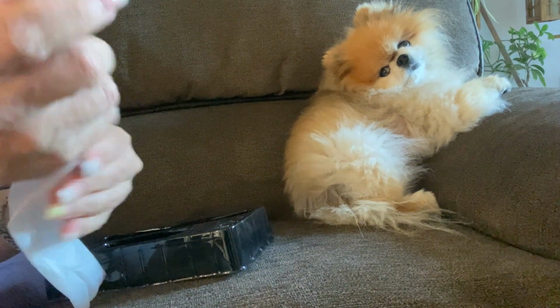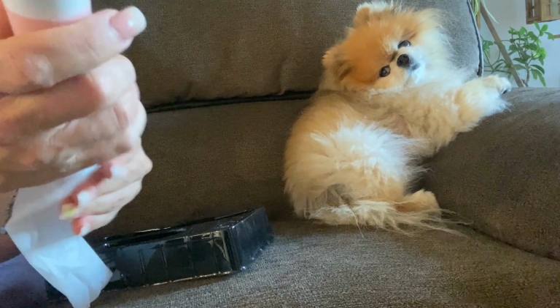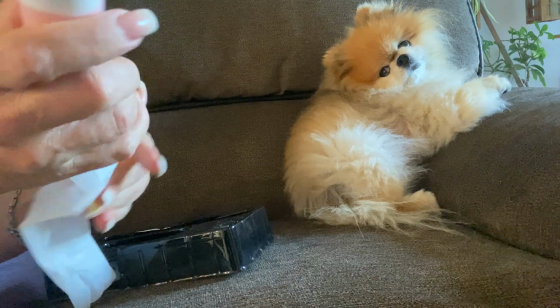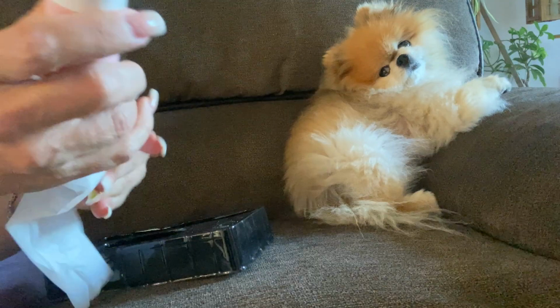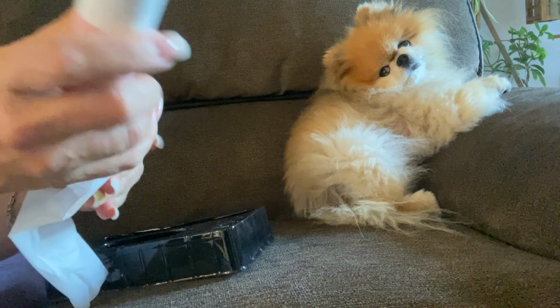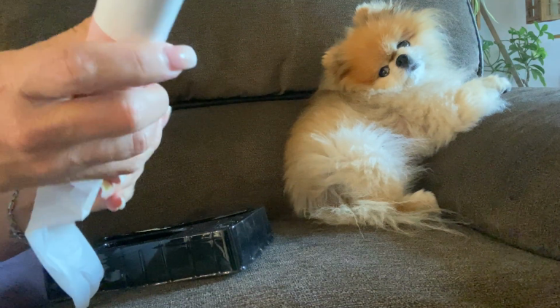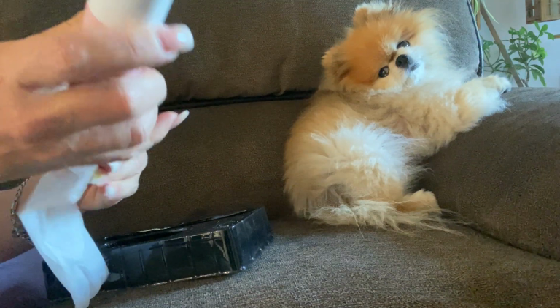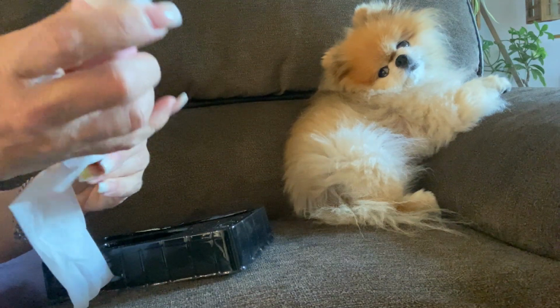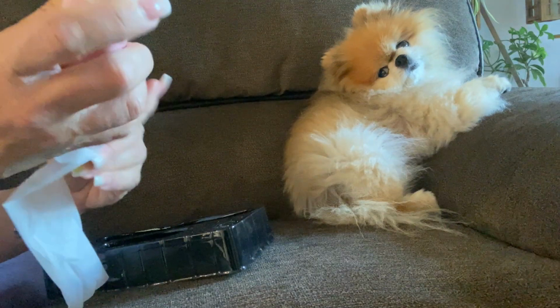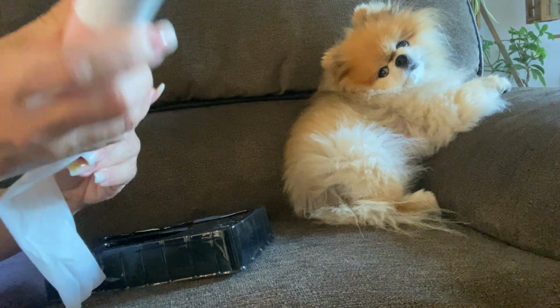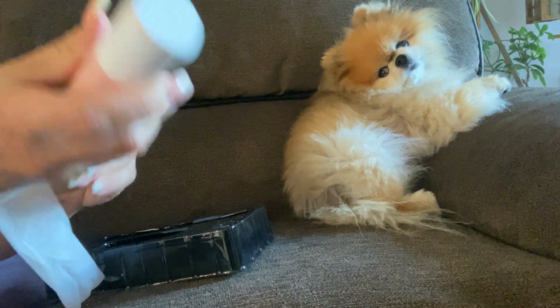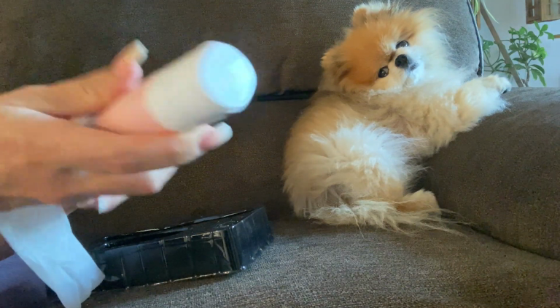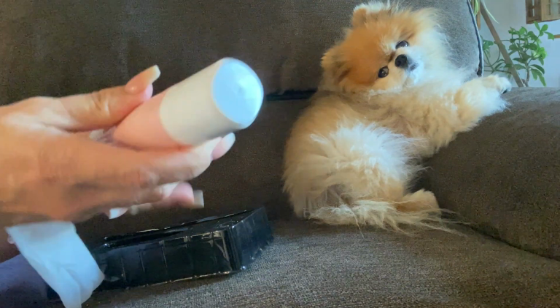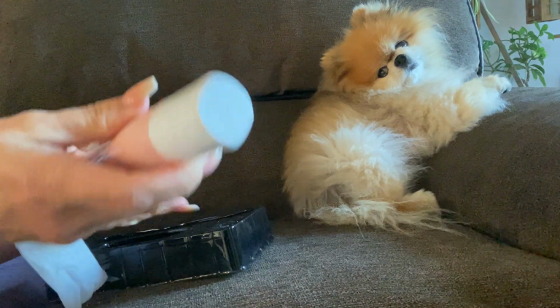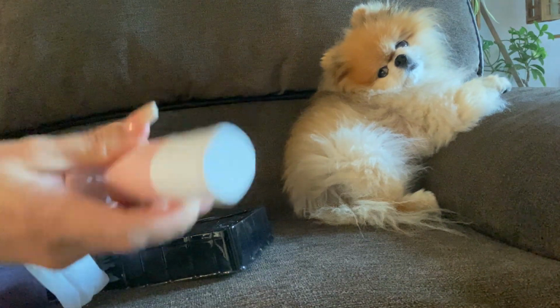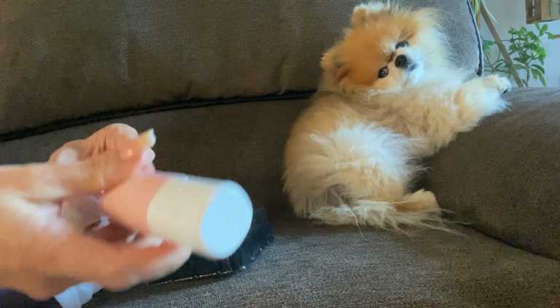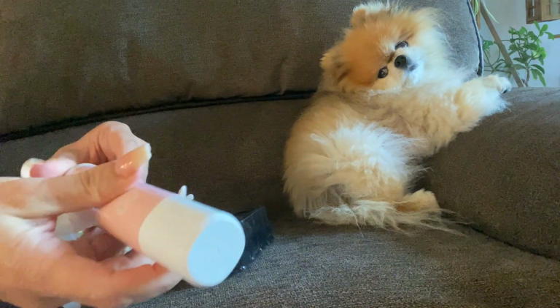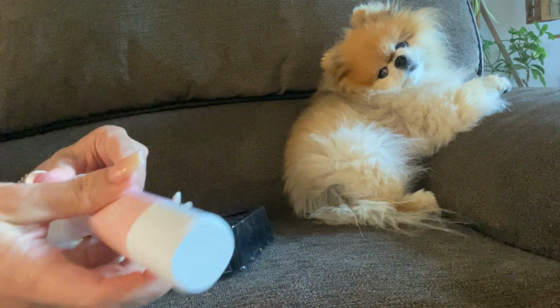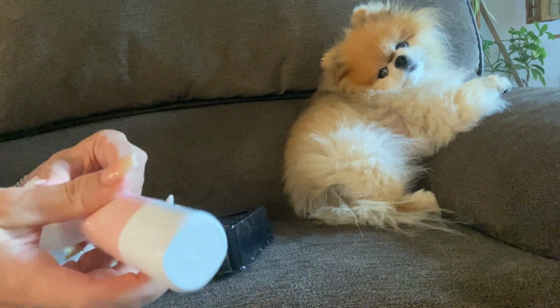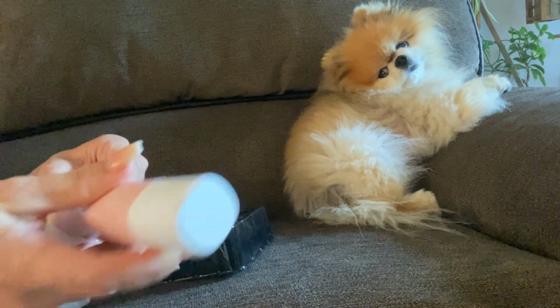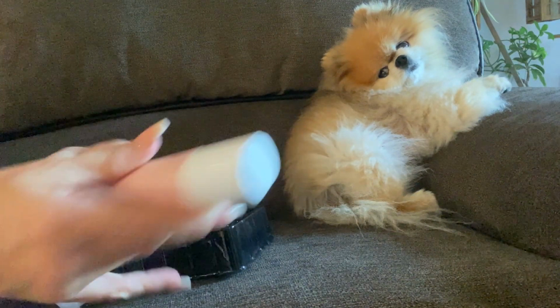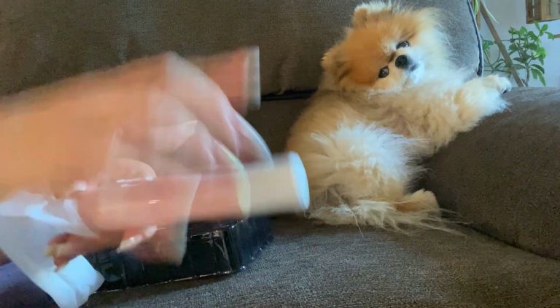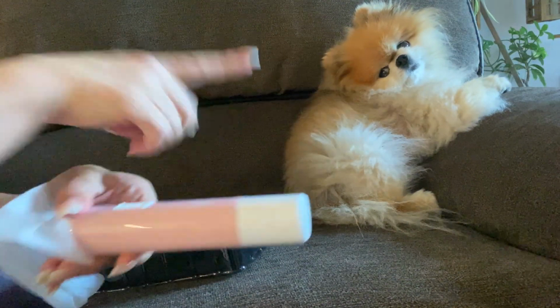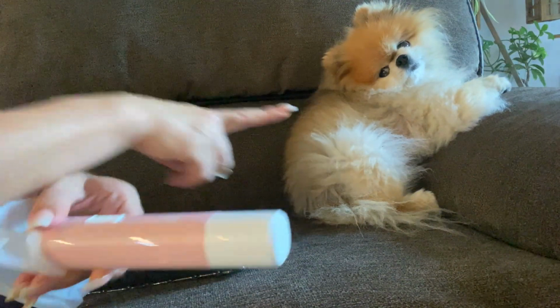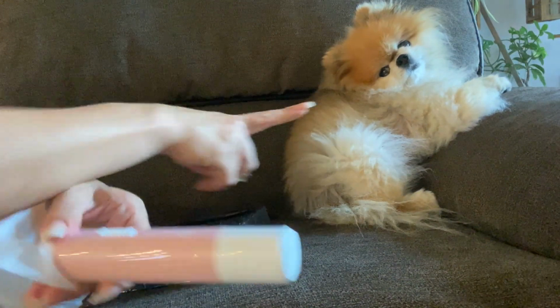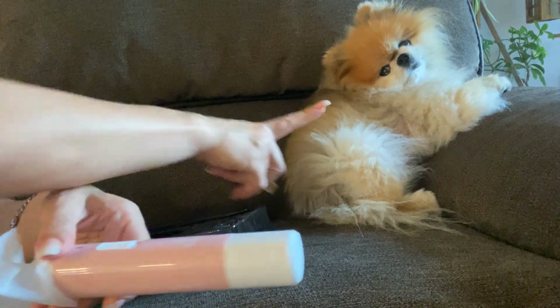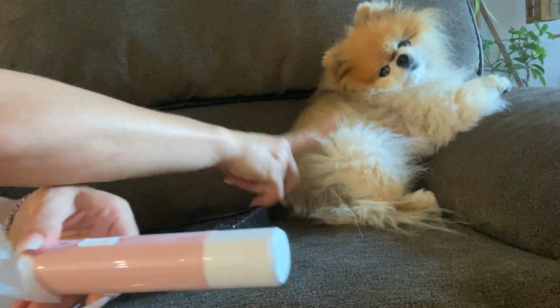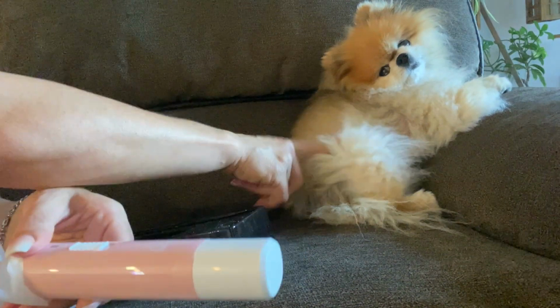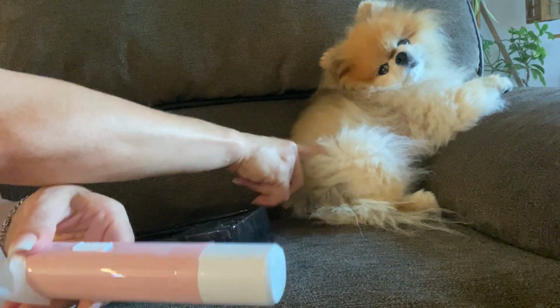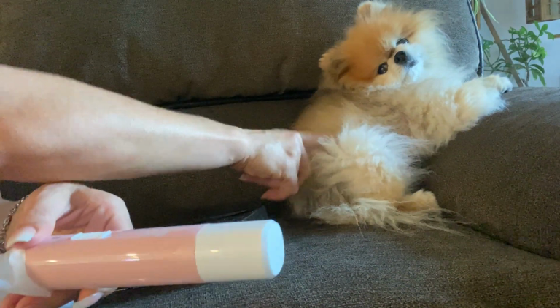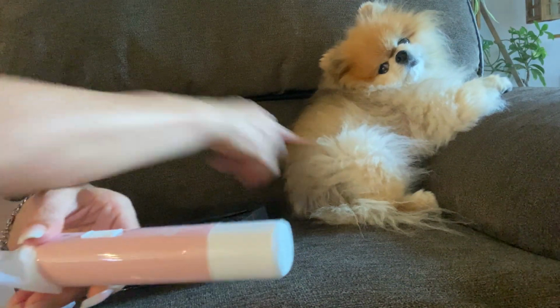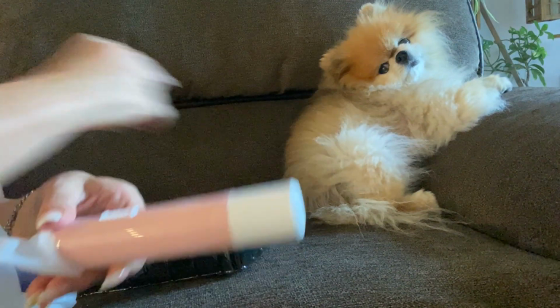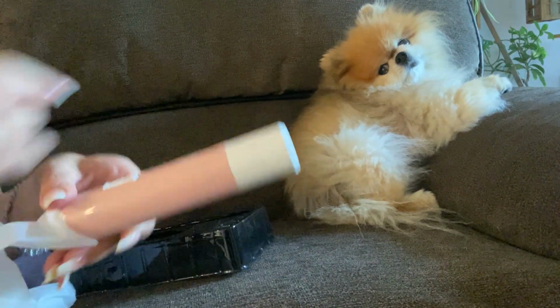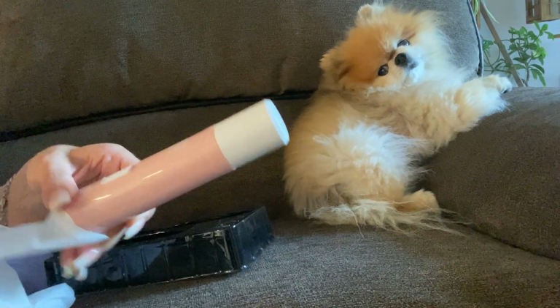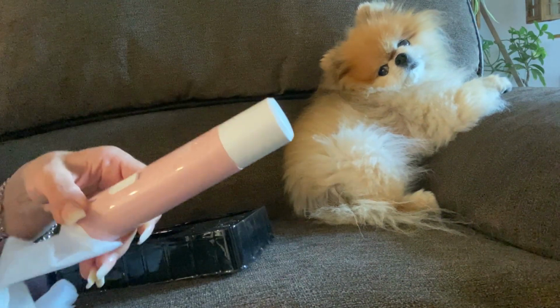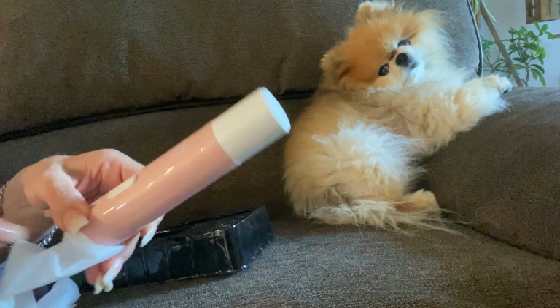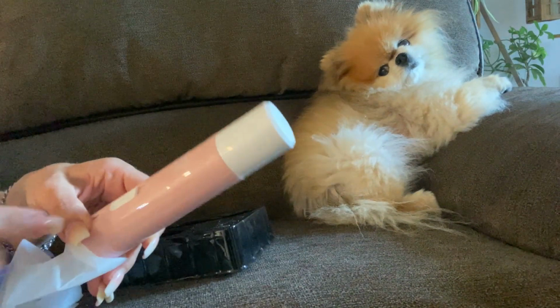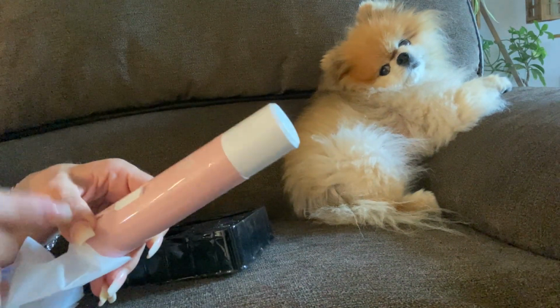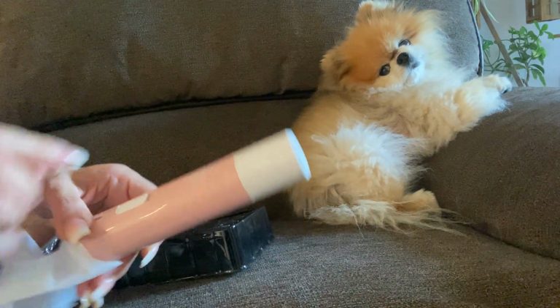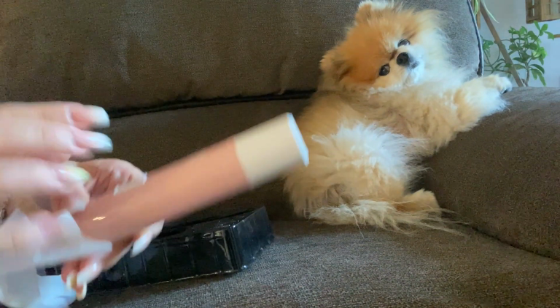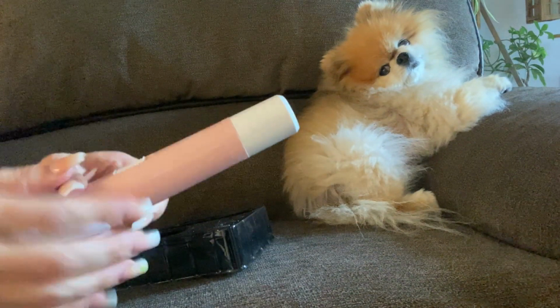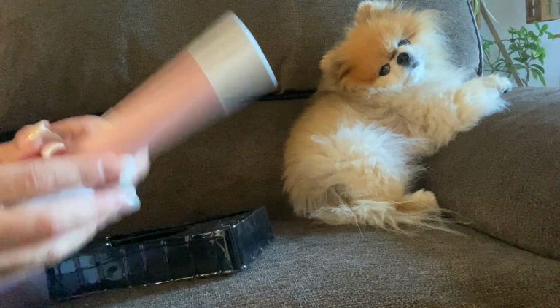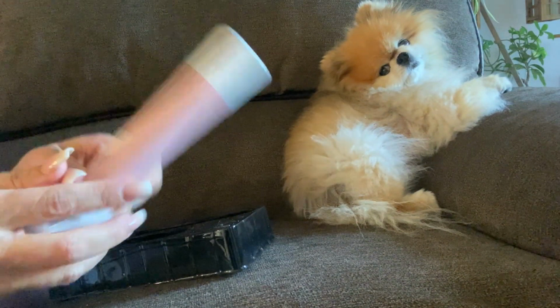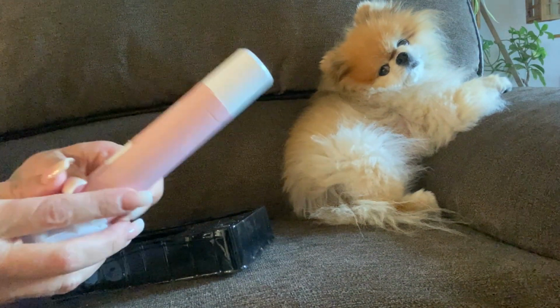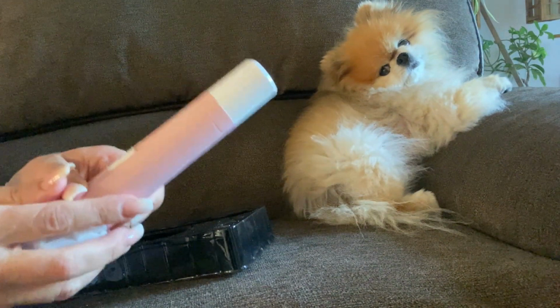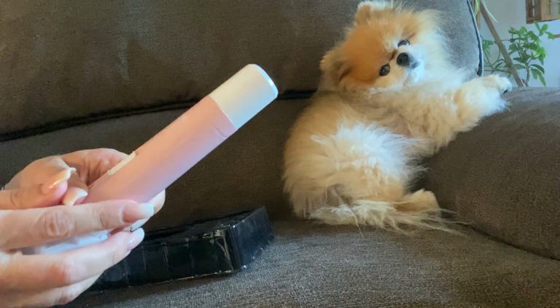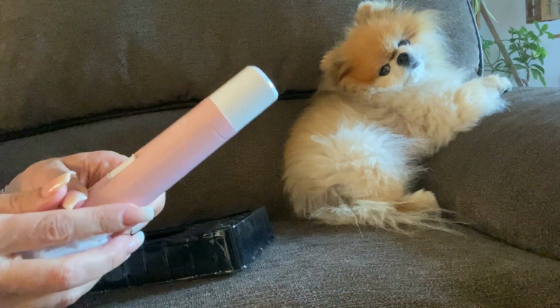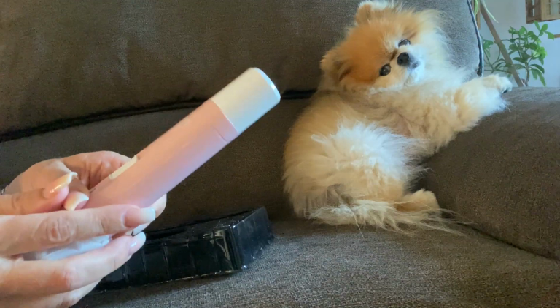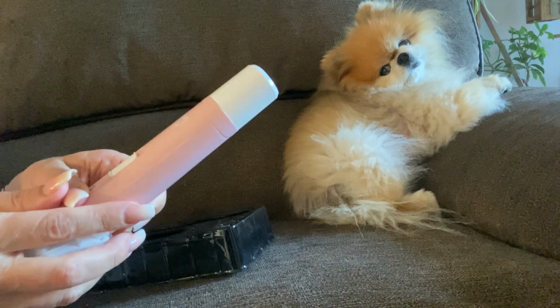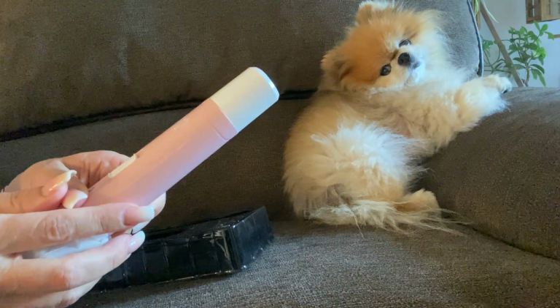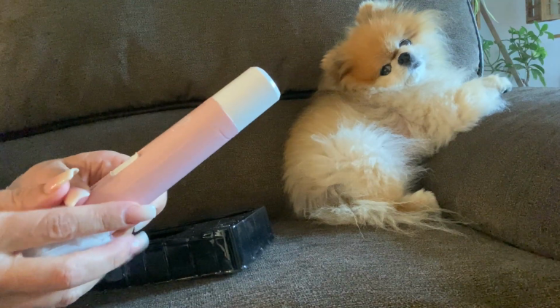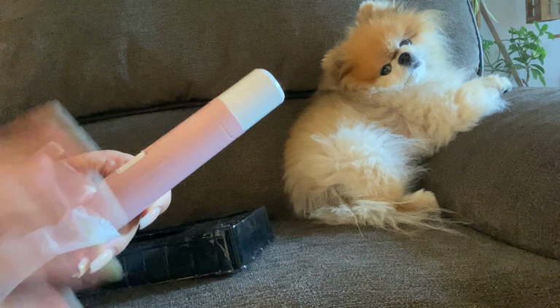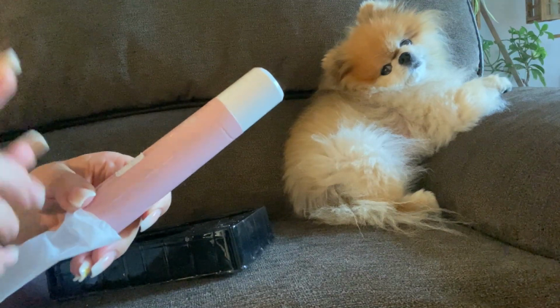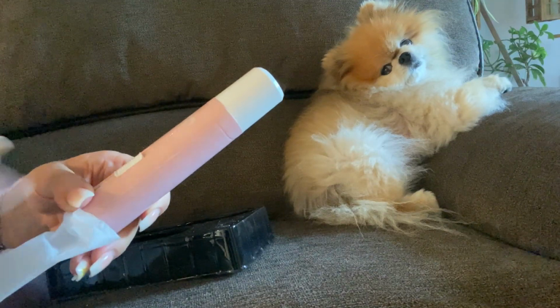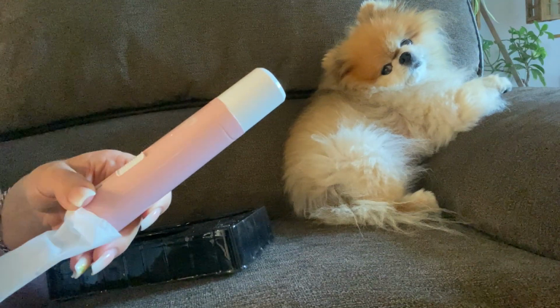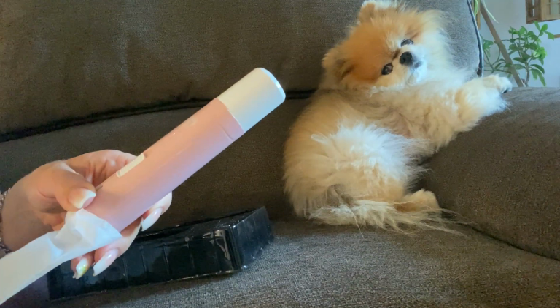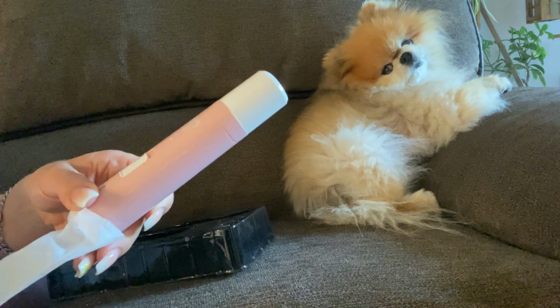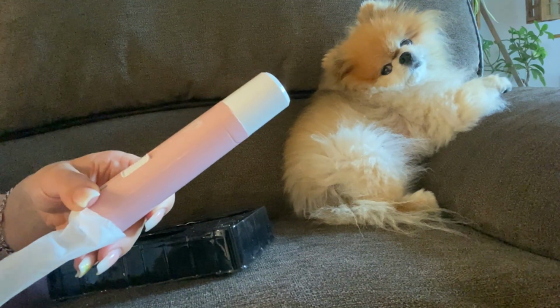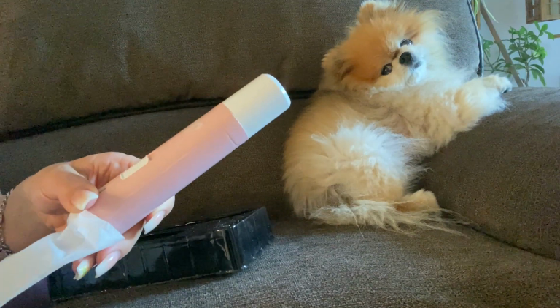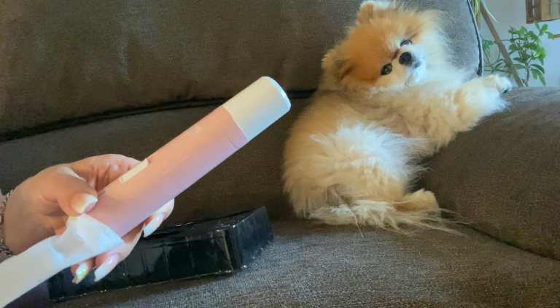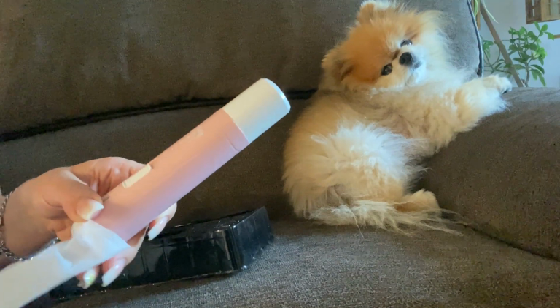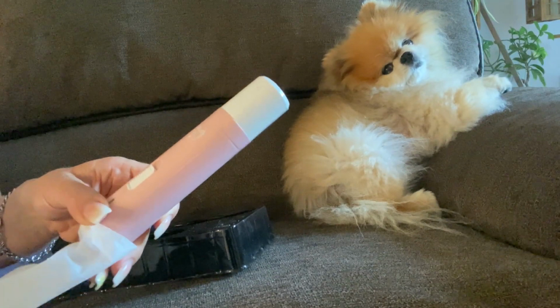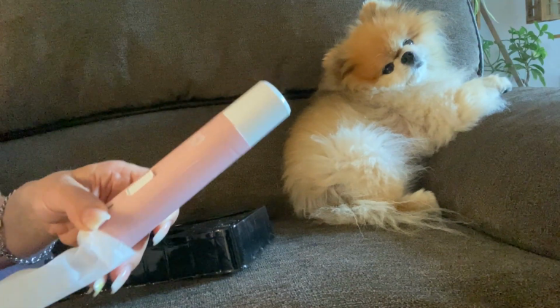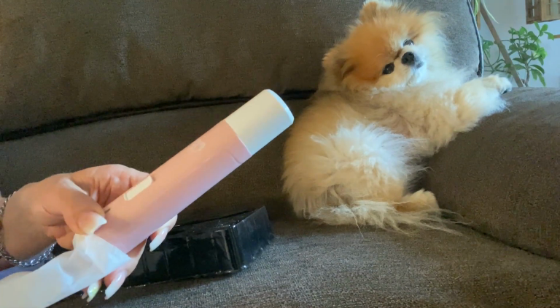And there you go — it is Isabella approved. She does not like it, but I do trim her nails every two weeks.